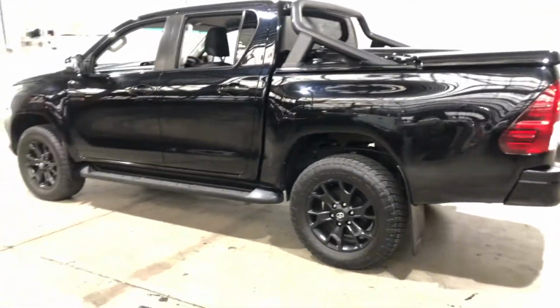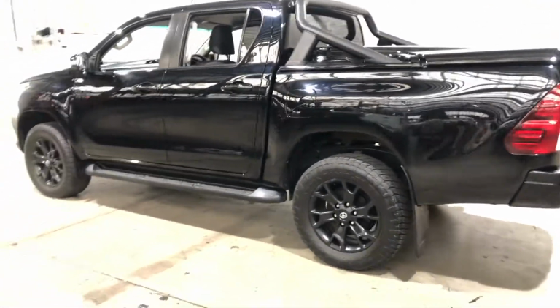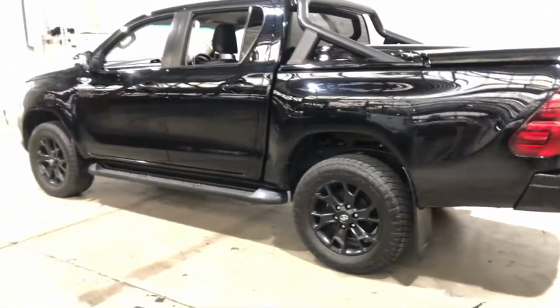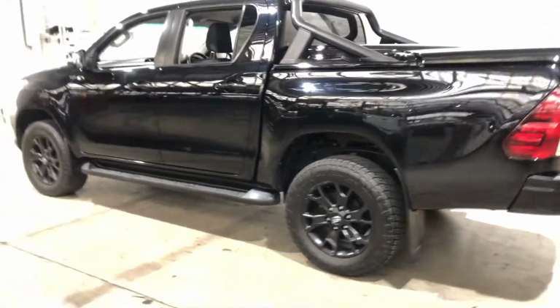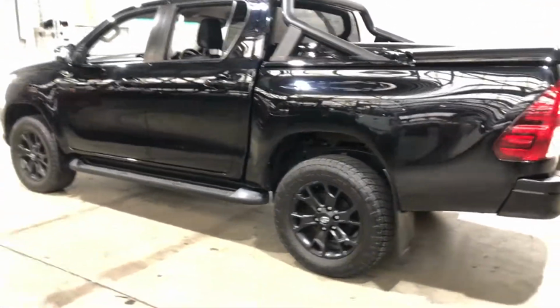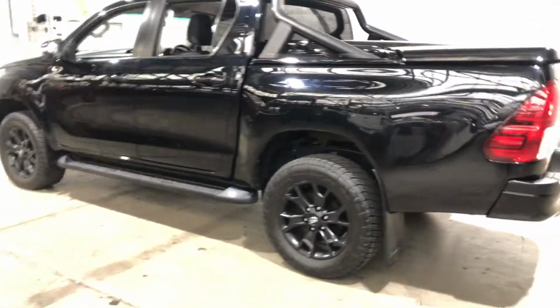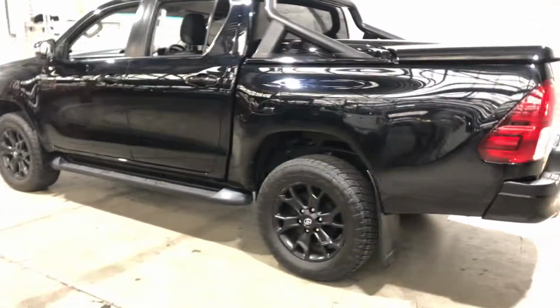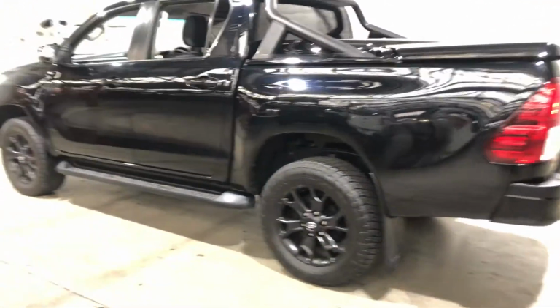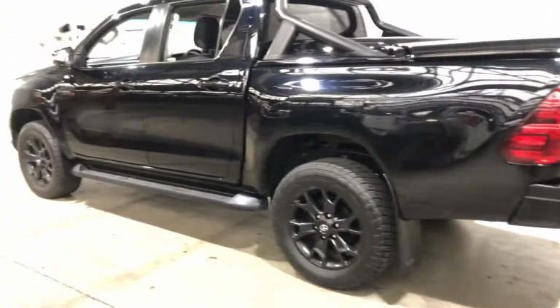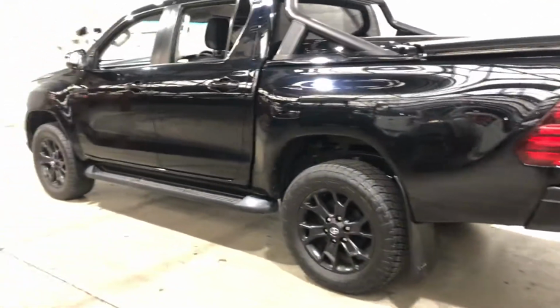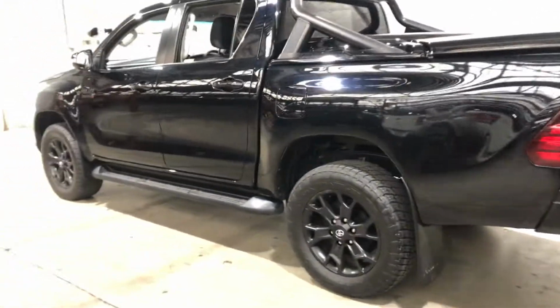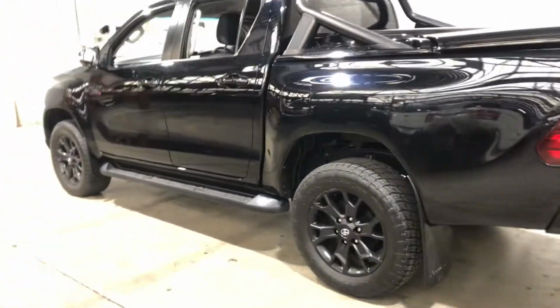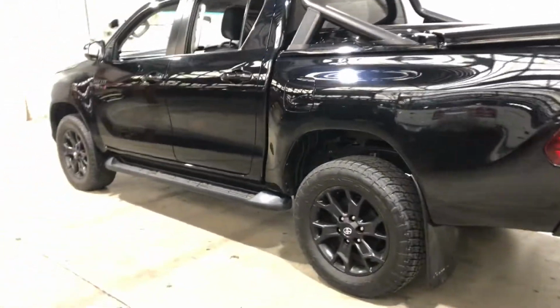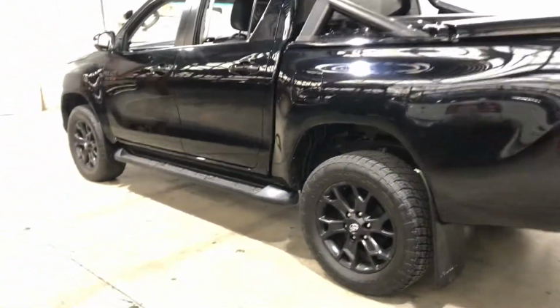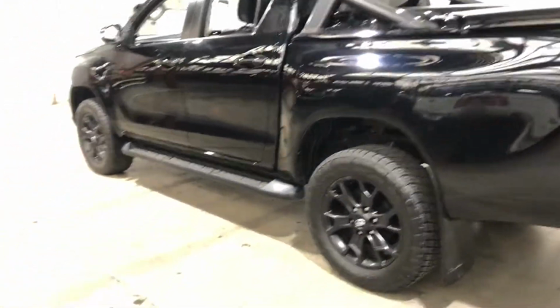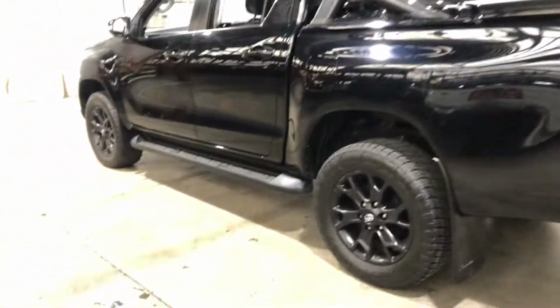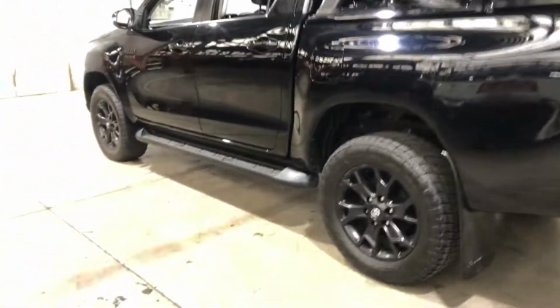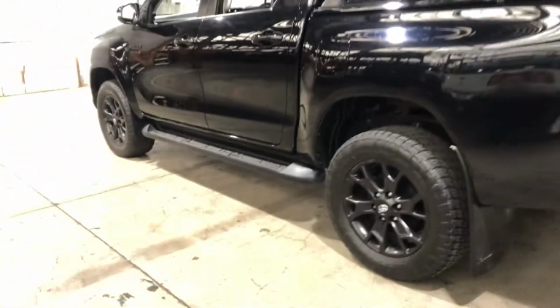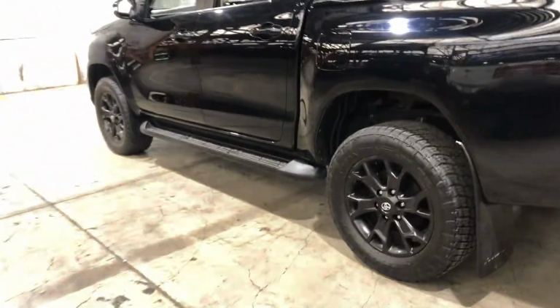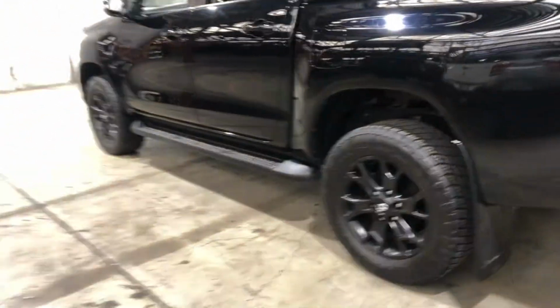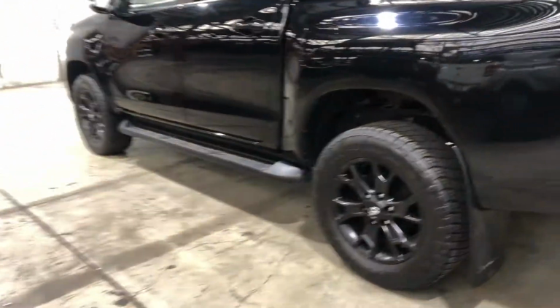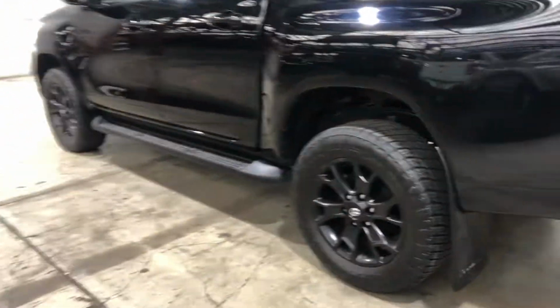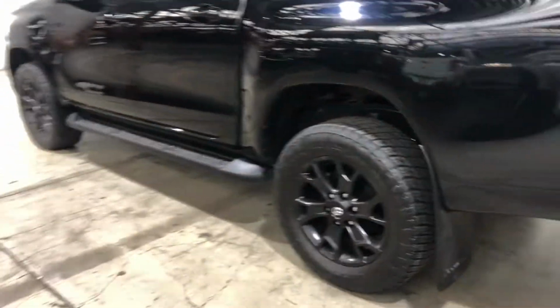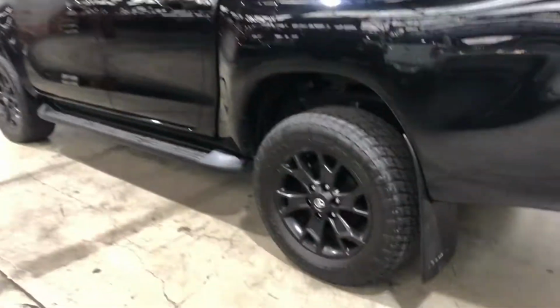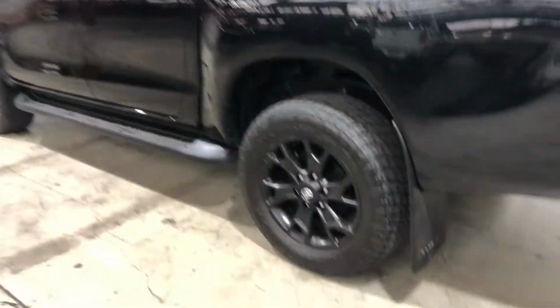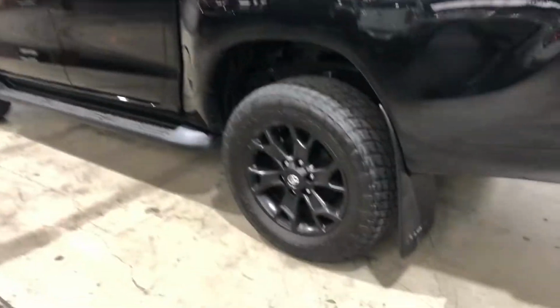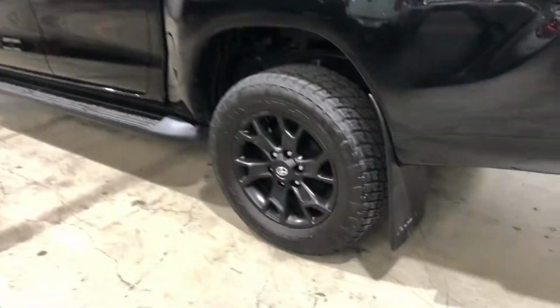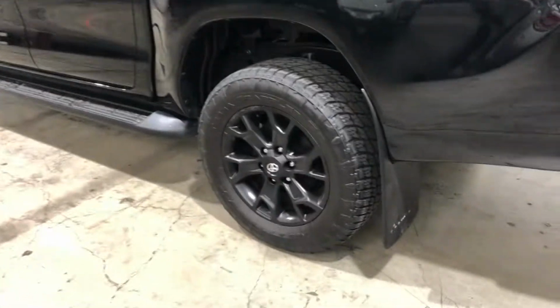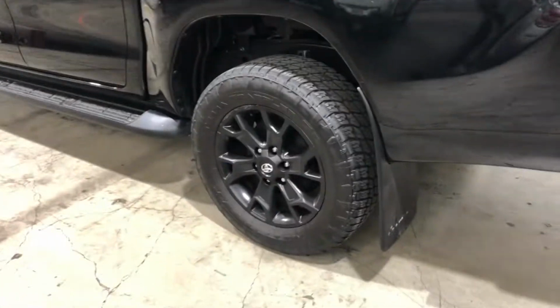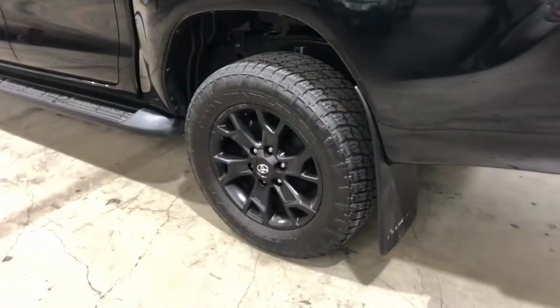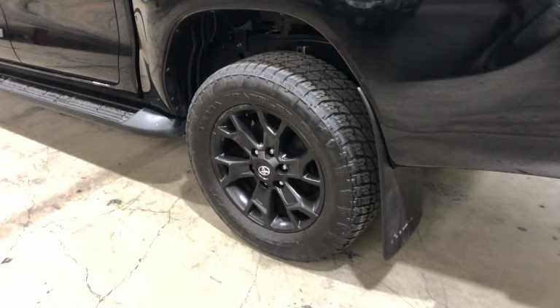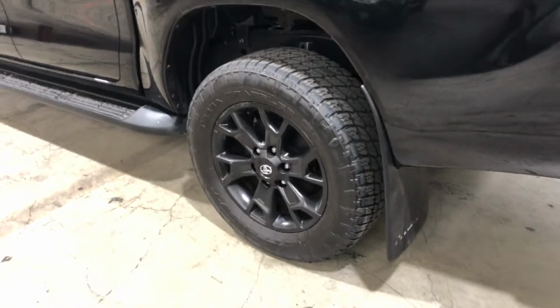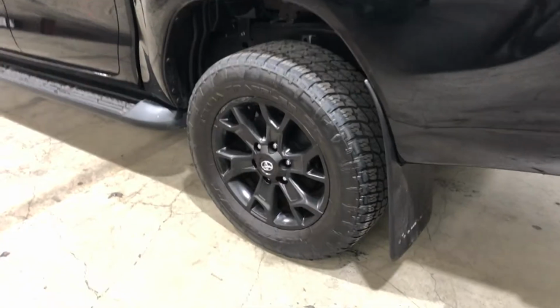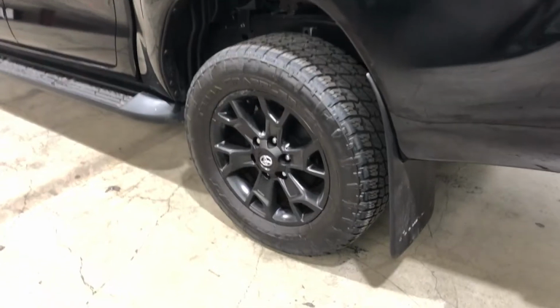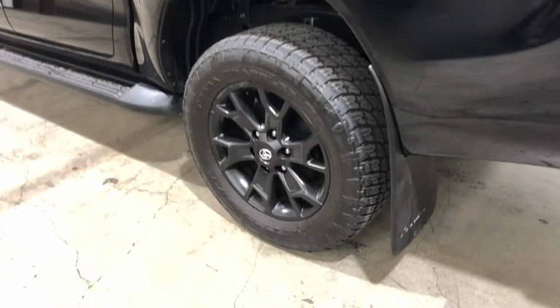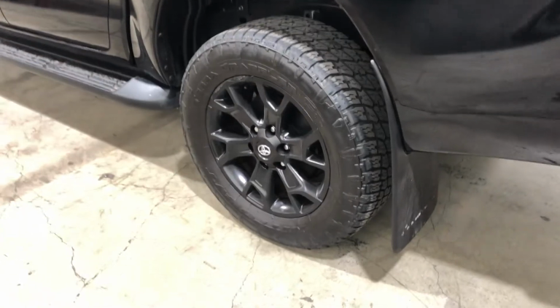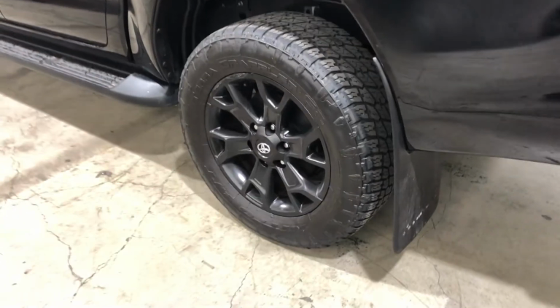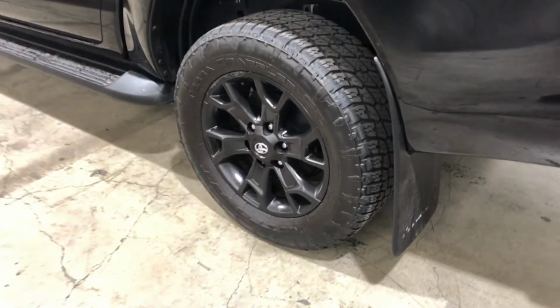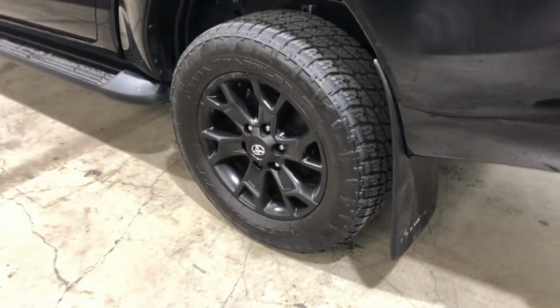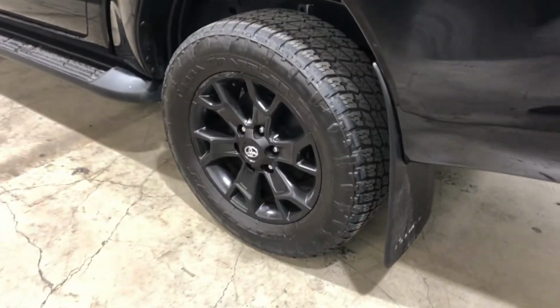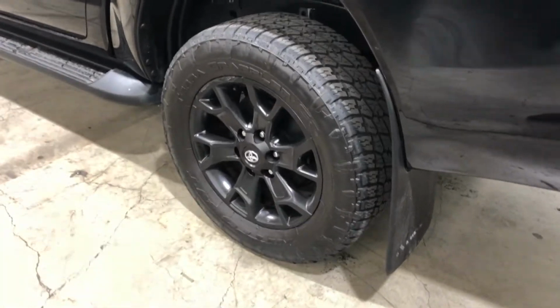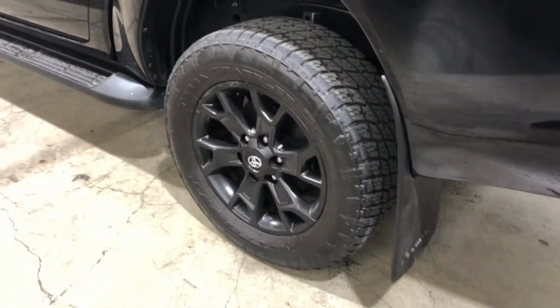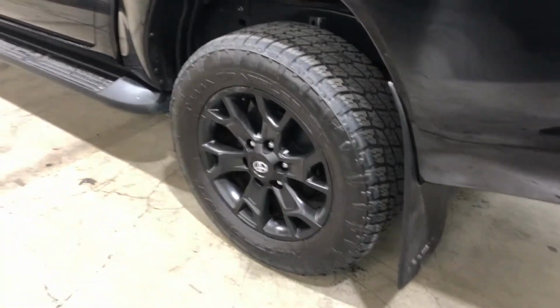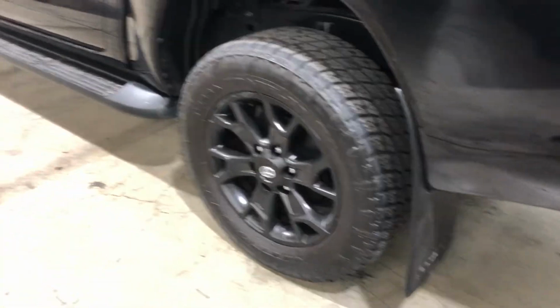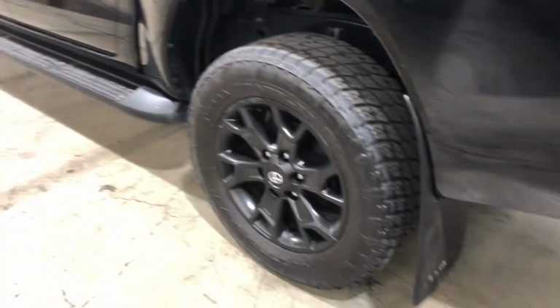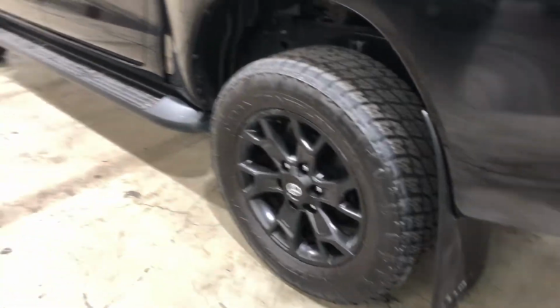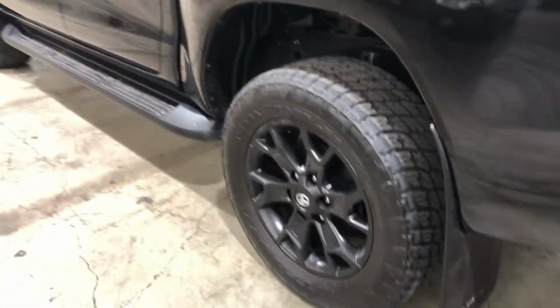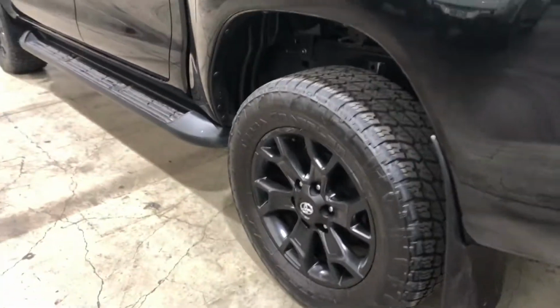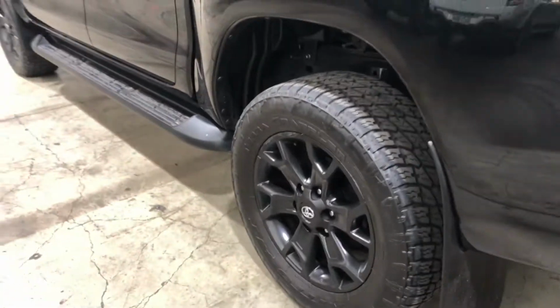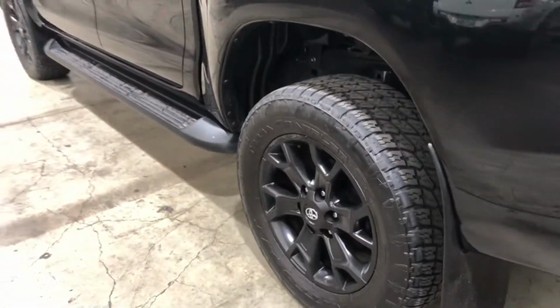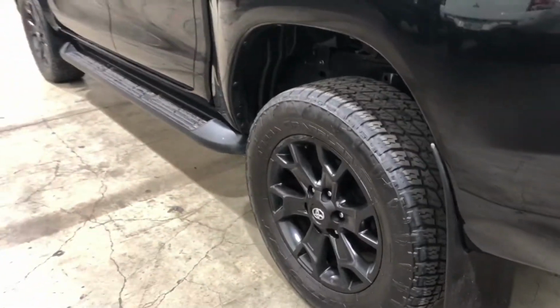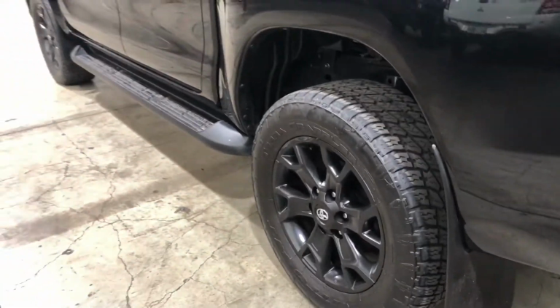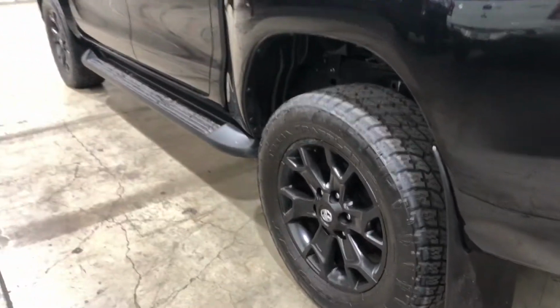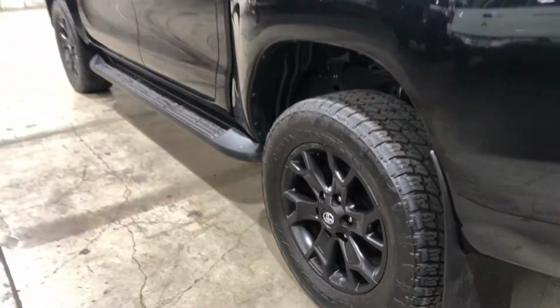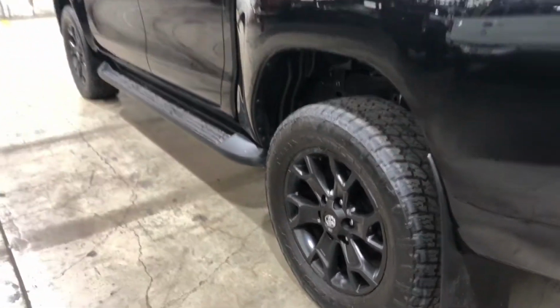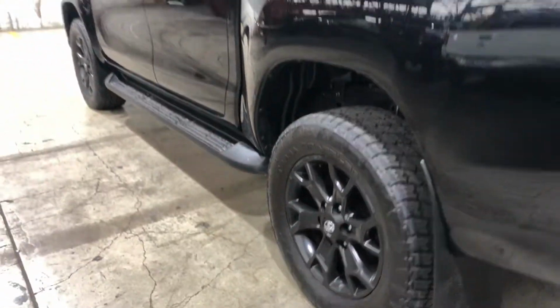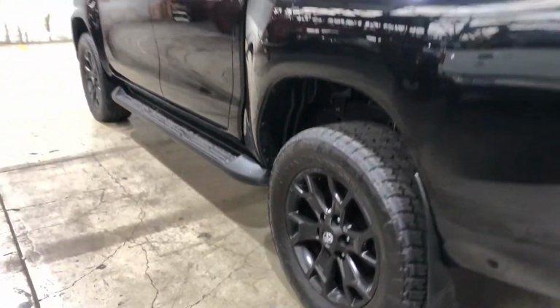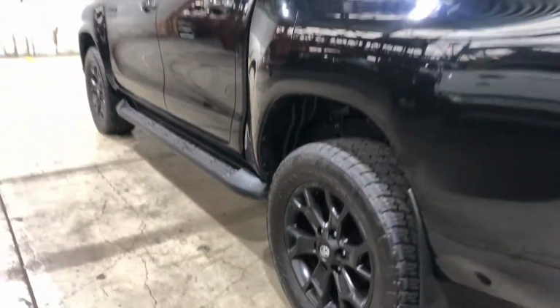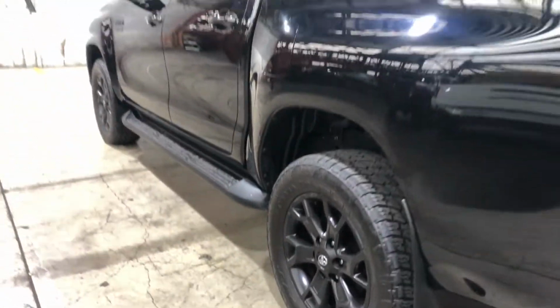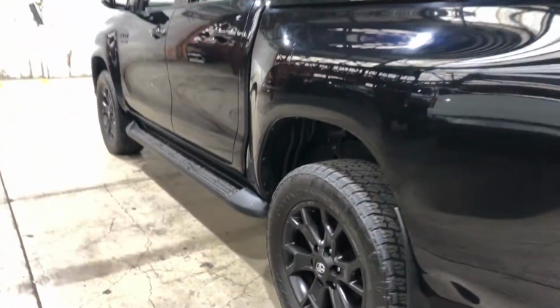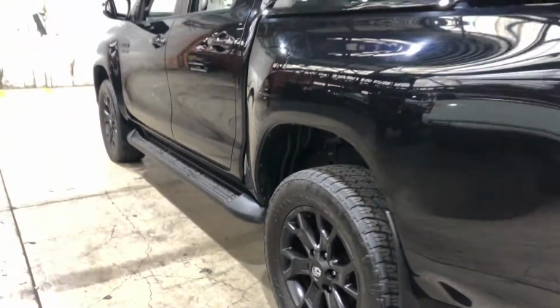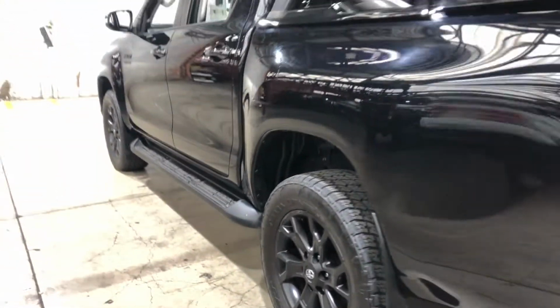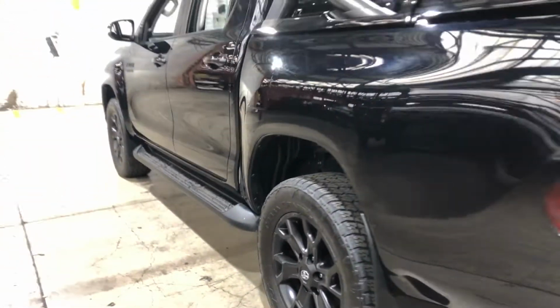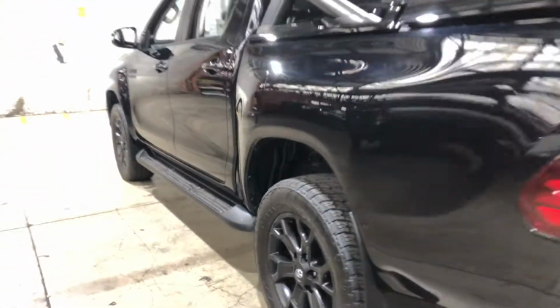As you can see, this car comes with original 18-inch alloy wheels, plenty of tread on all four tyres, and also side steps.